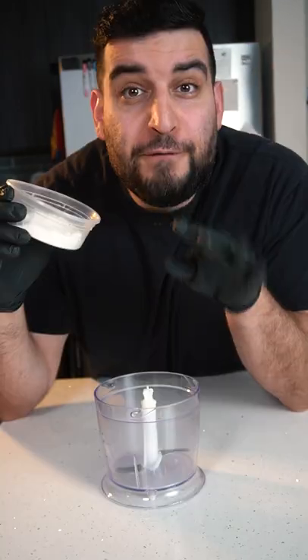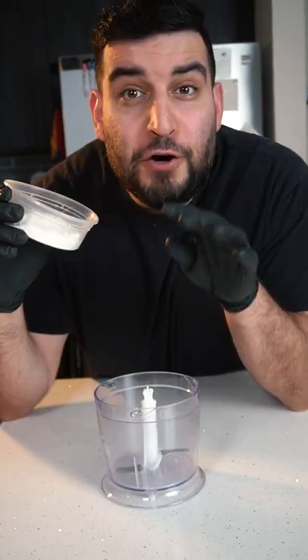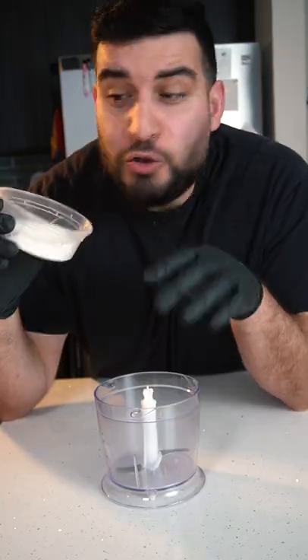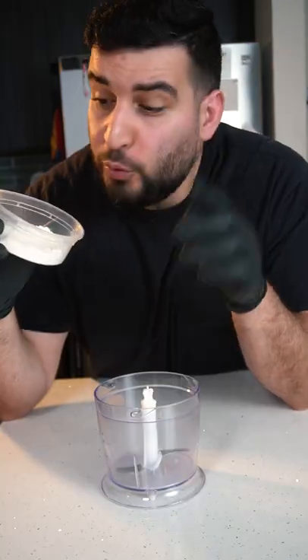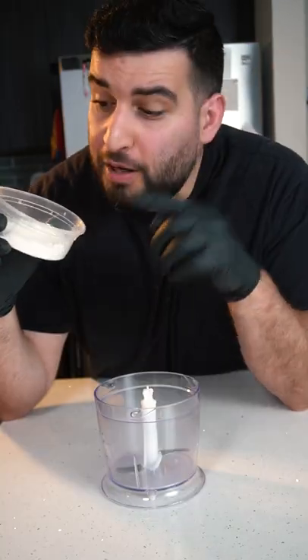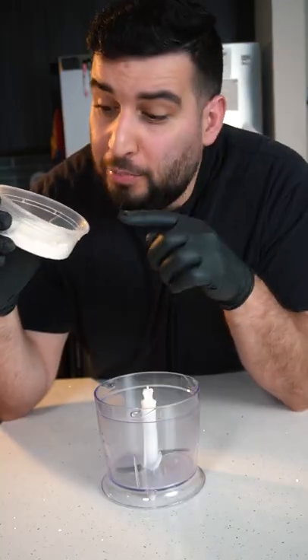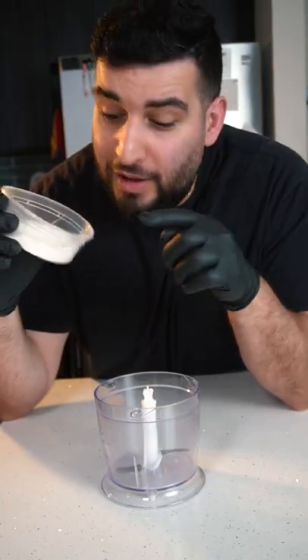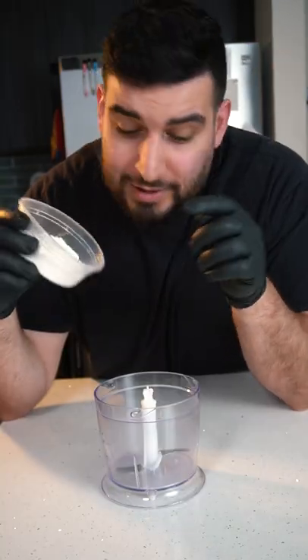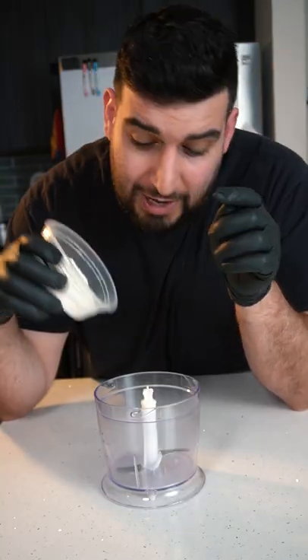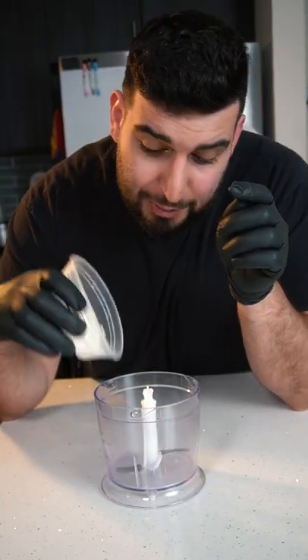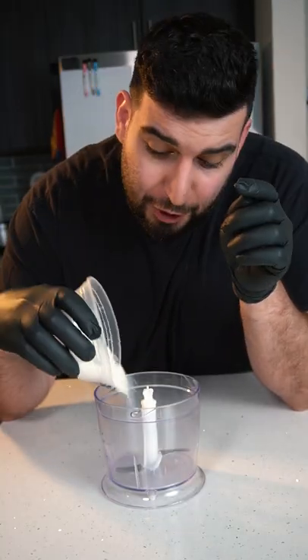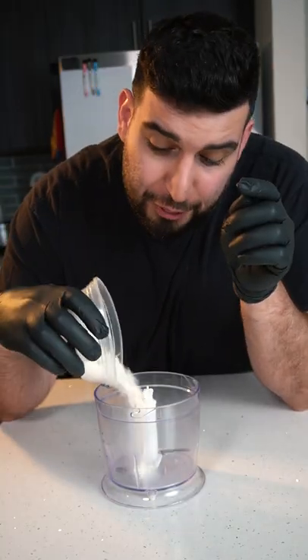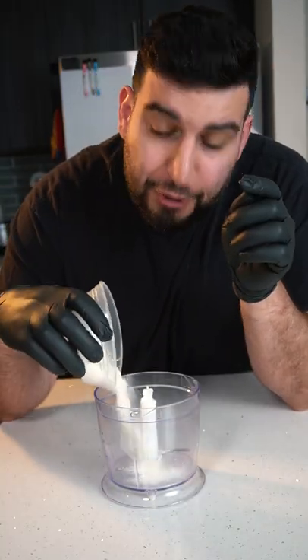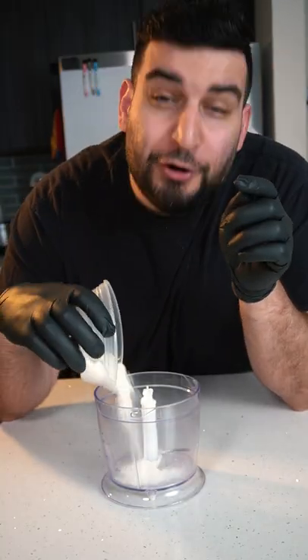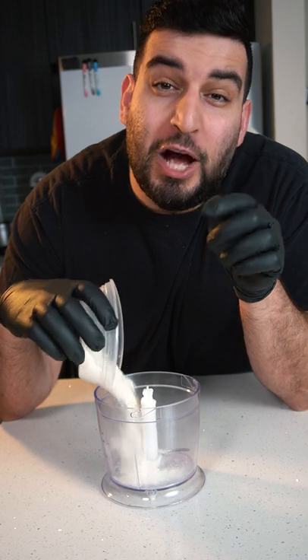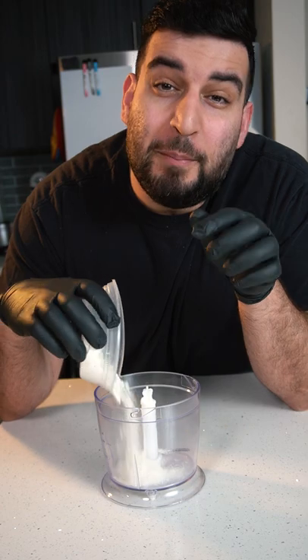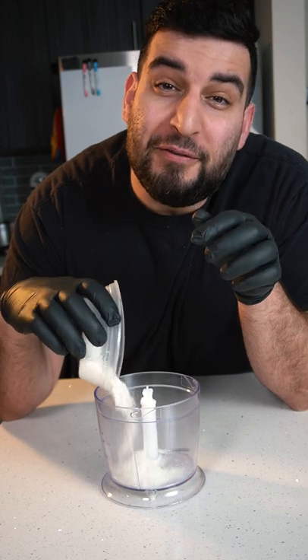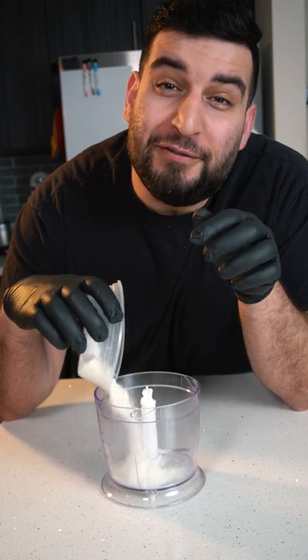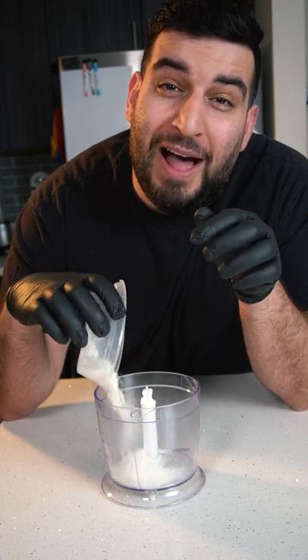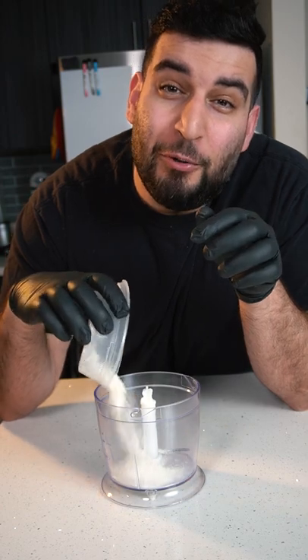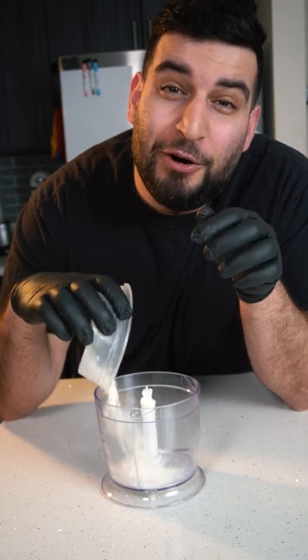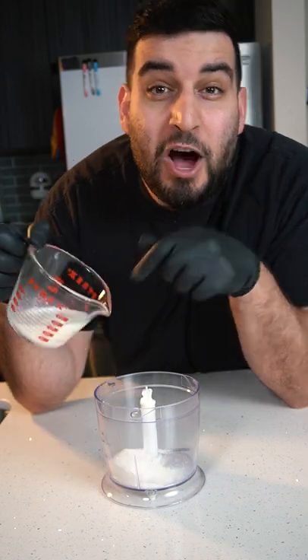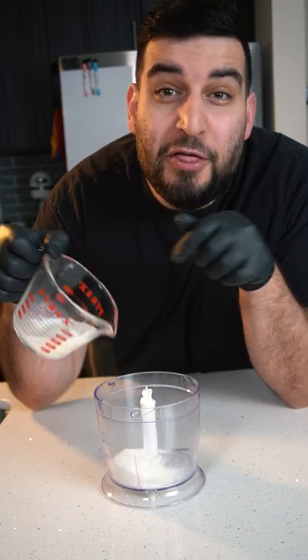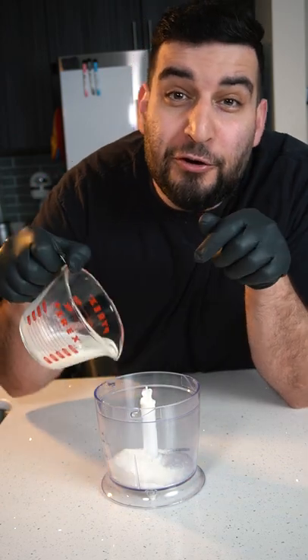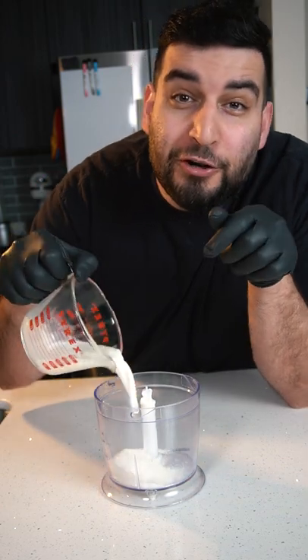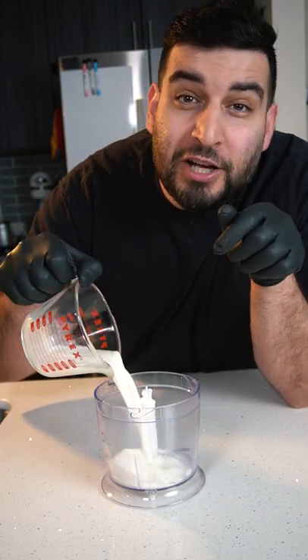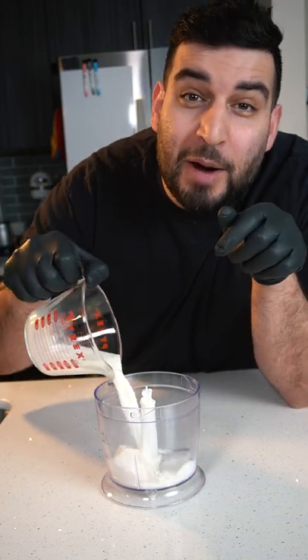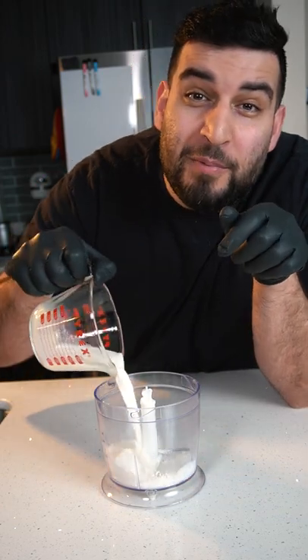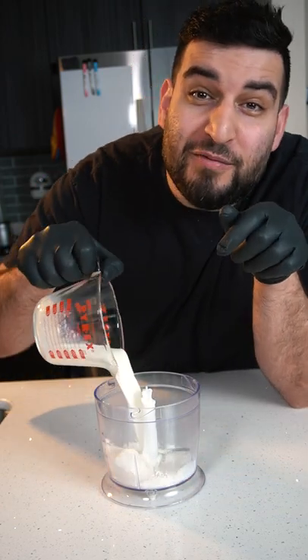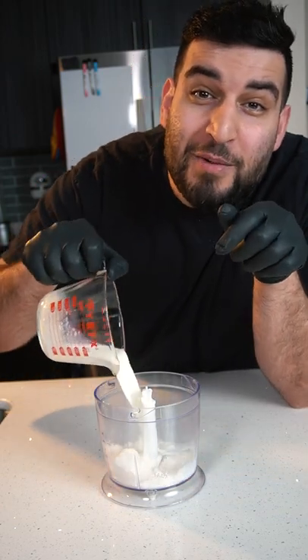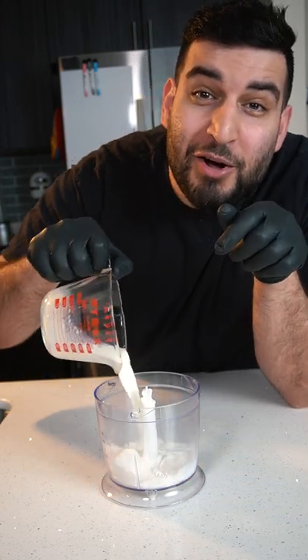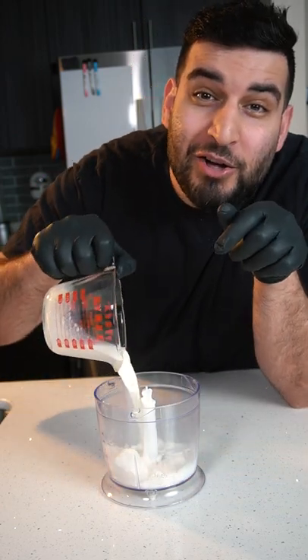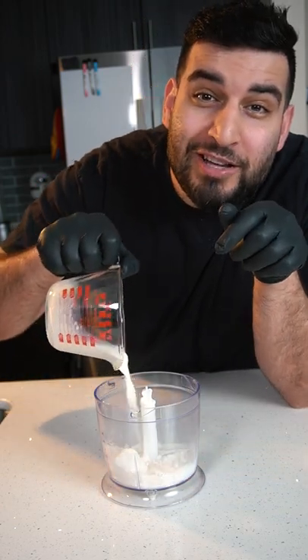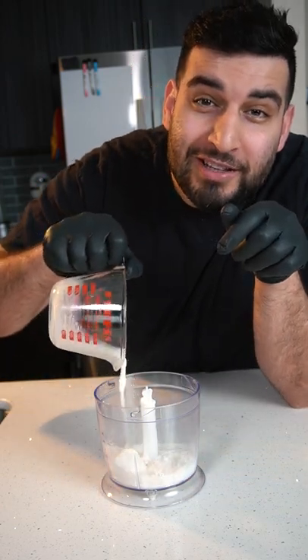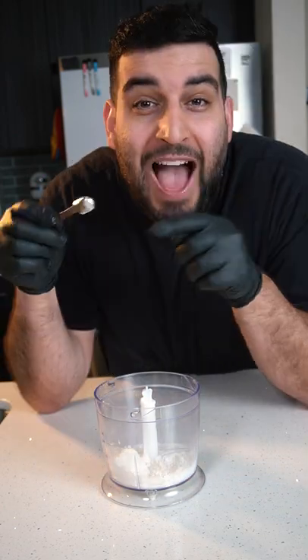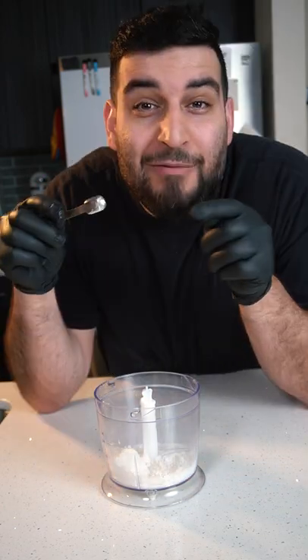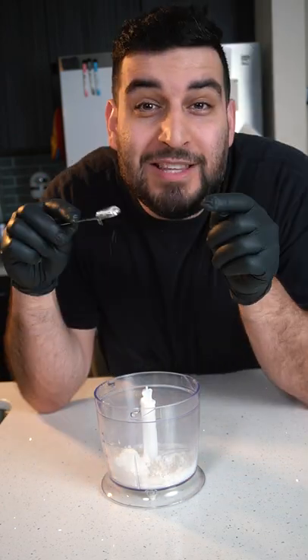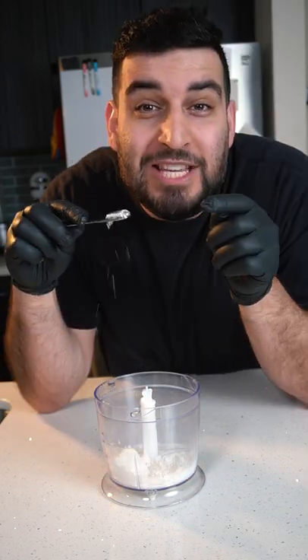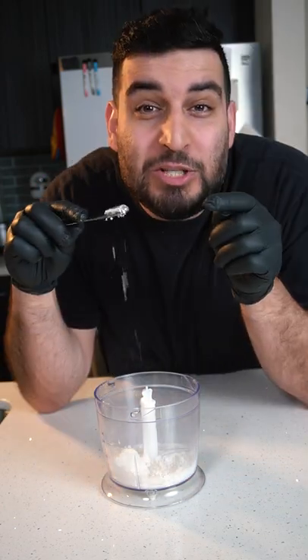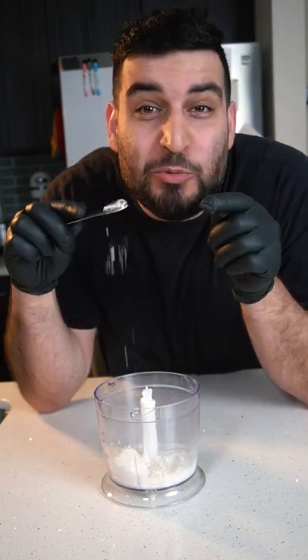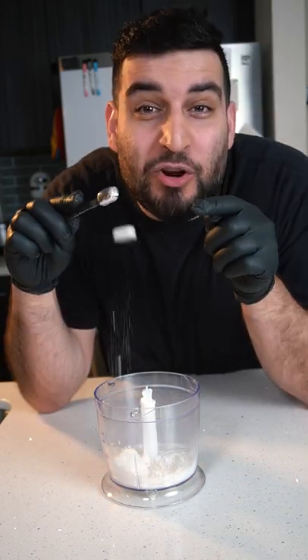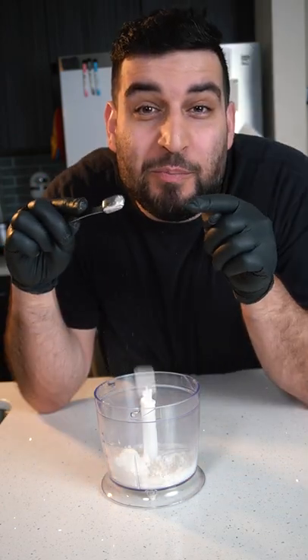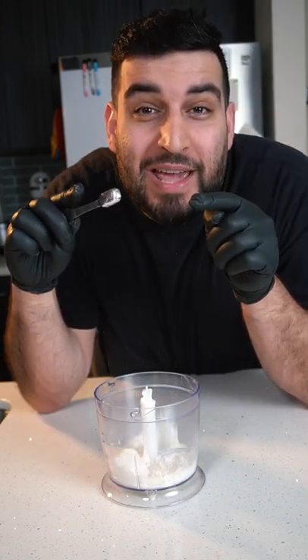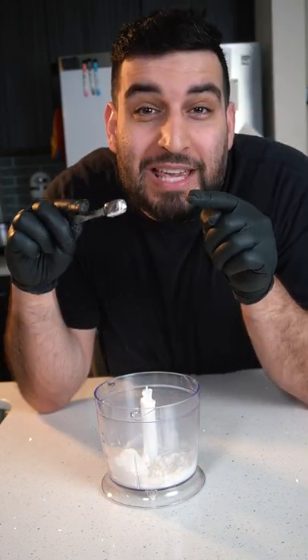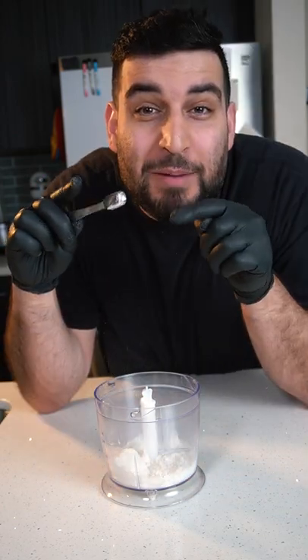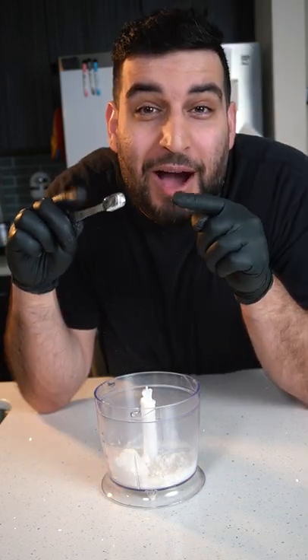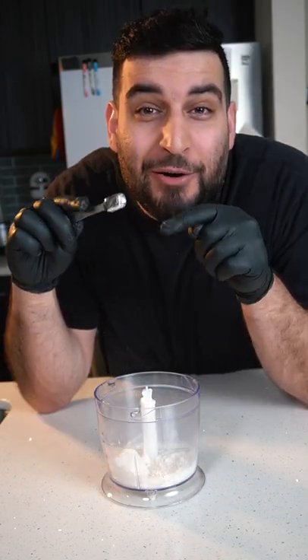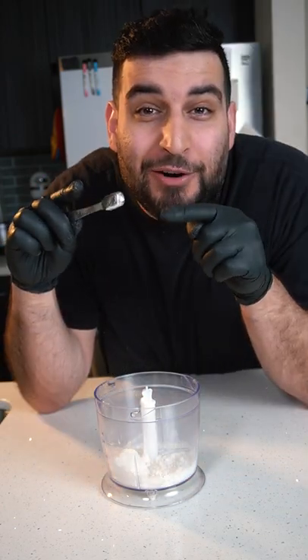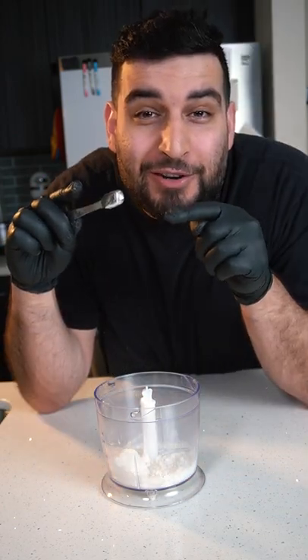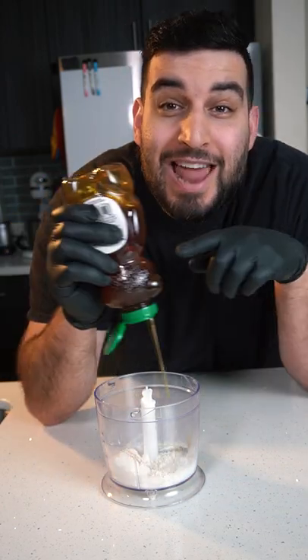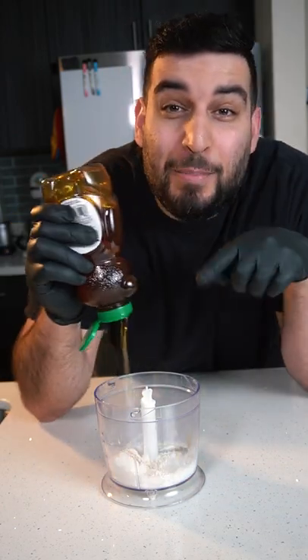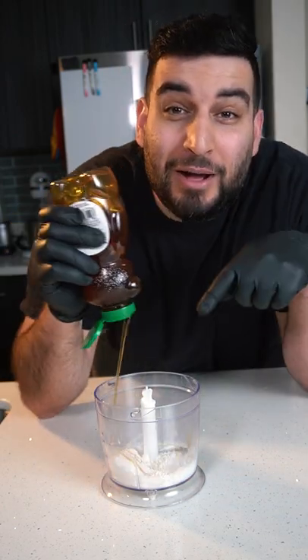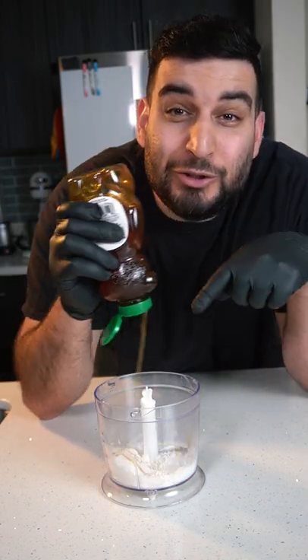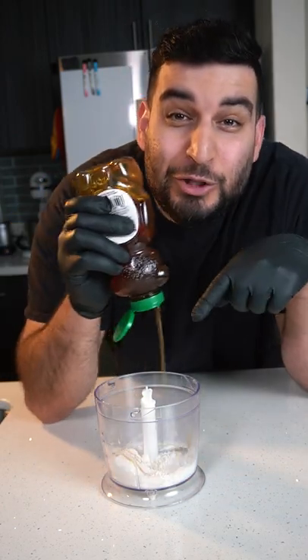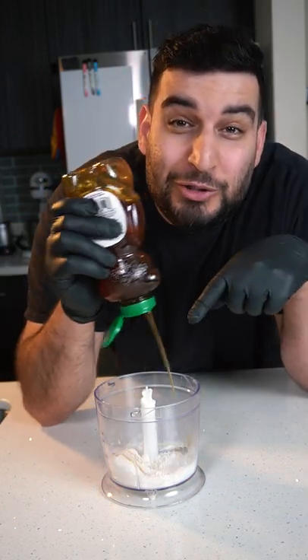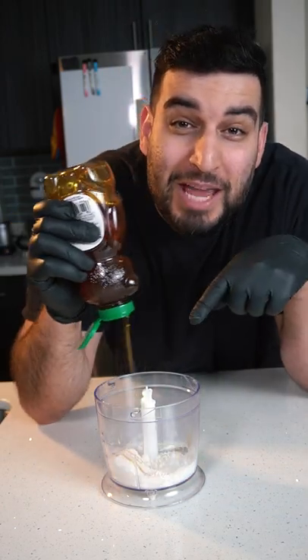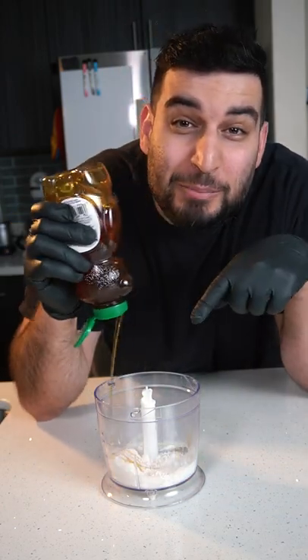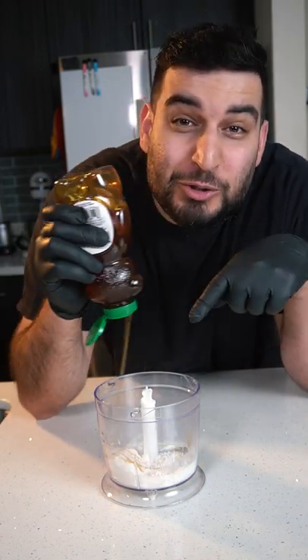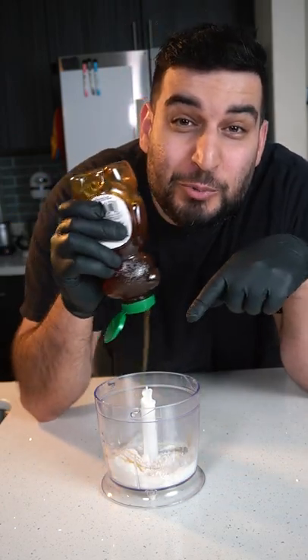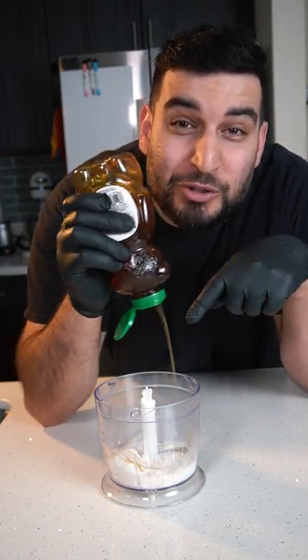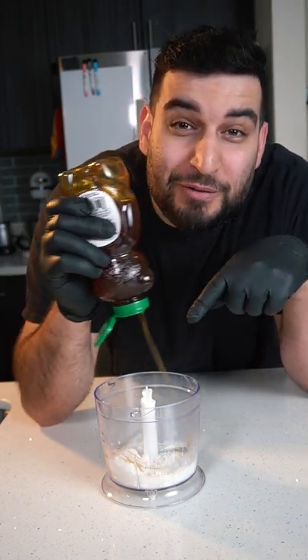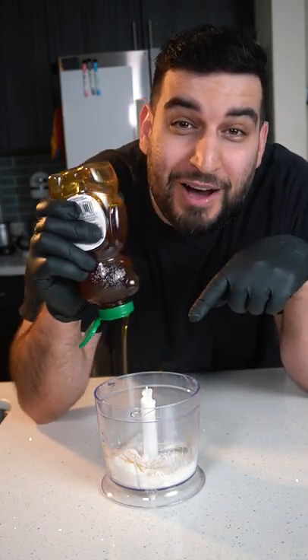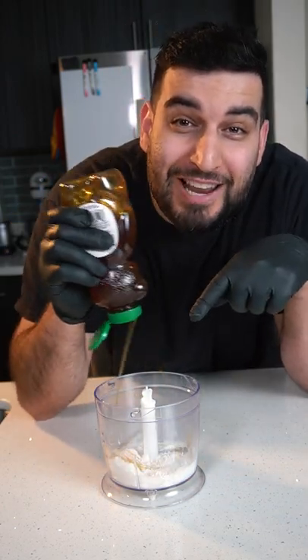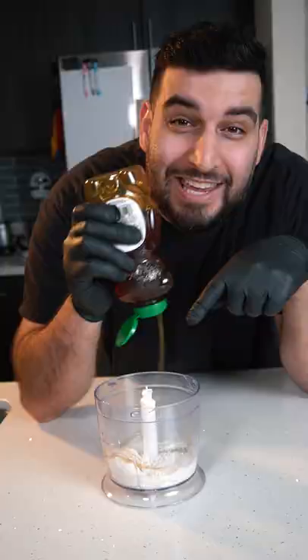First, we're going to blend together a third cup of flour, a third cup of milk, half a teaspoon of baking powder, and about two tablespoons of honey.